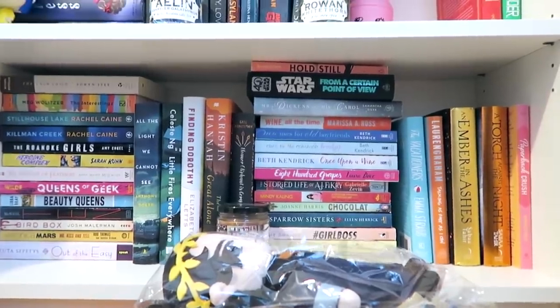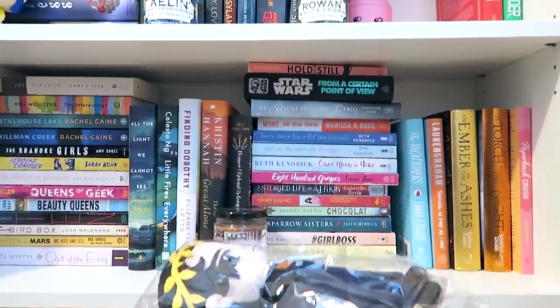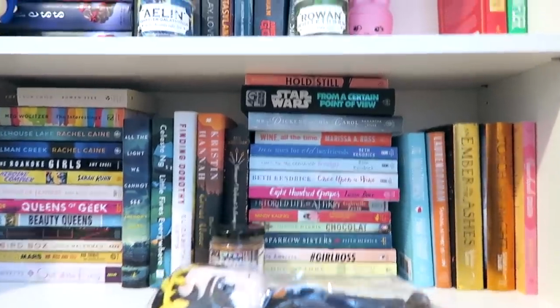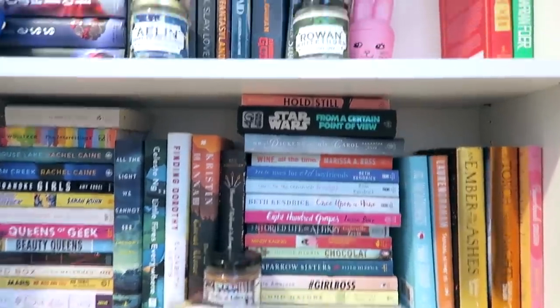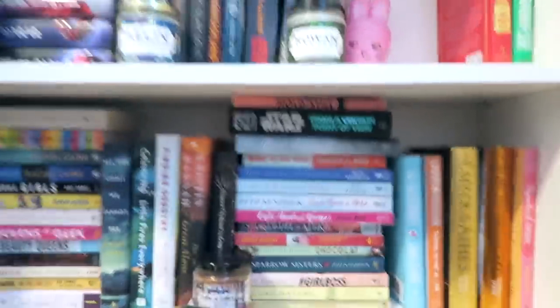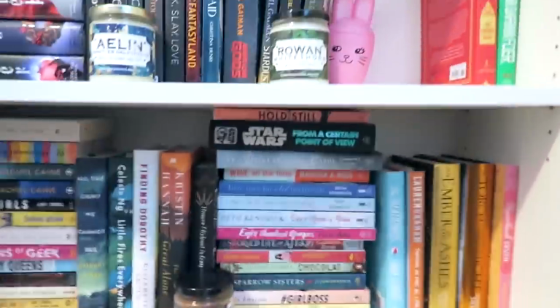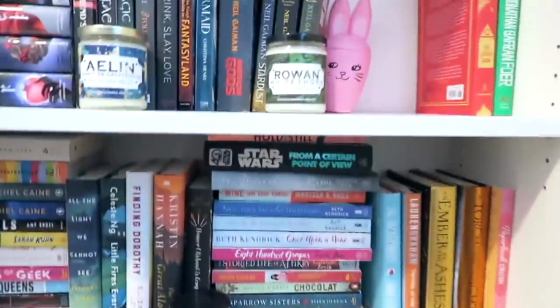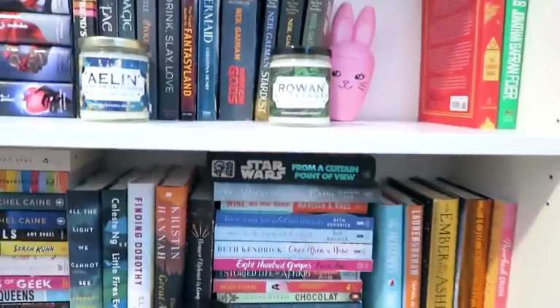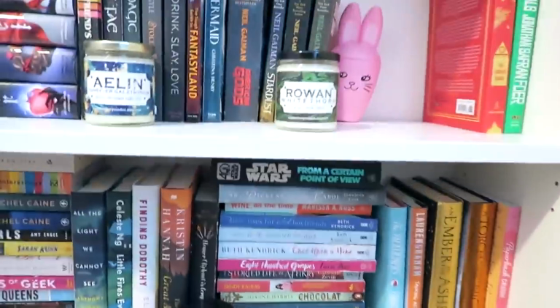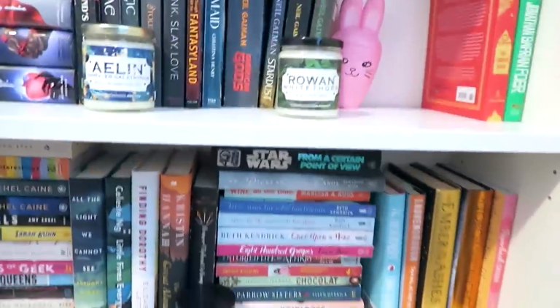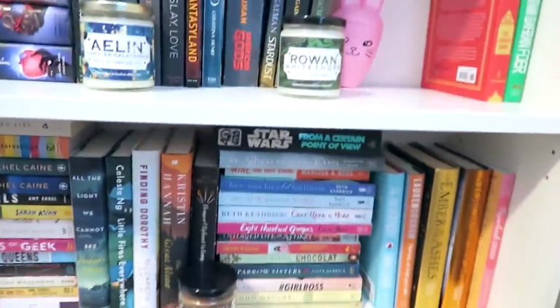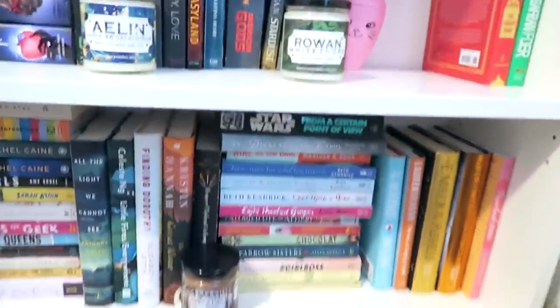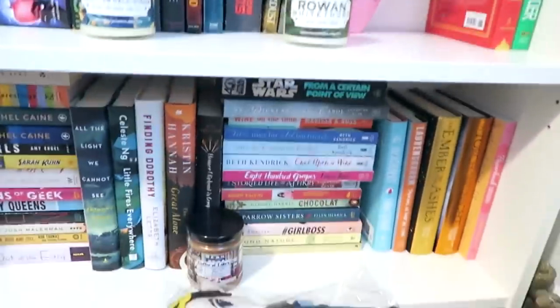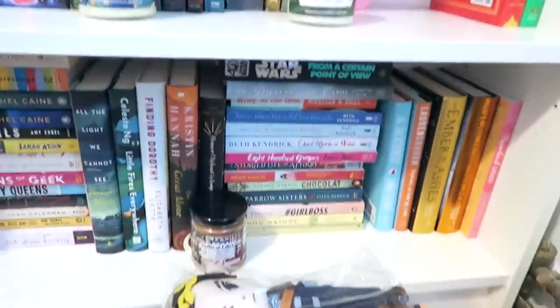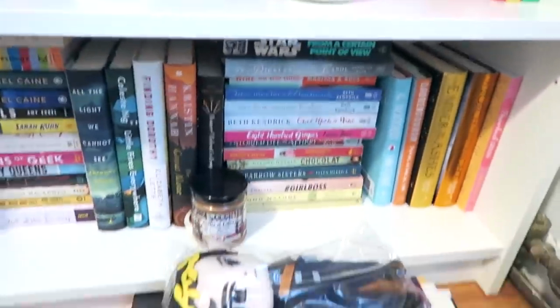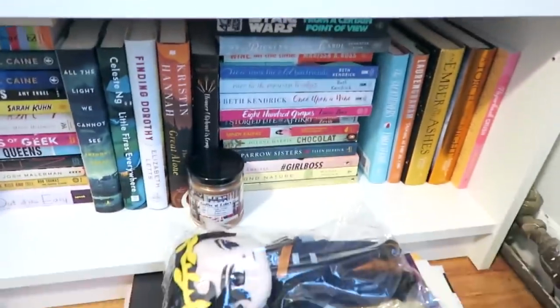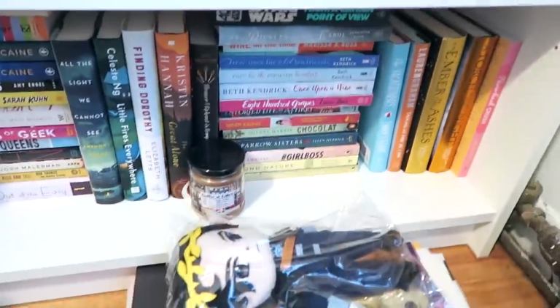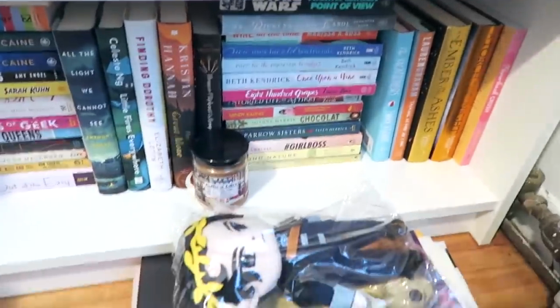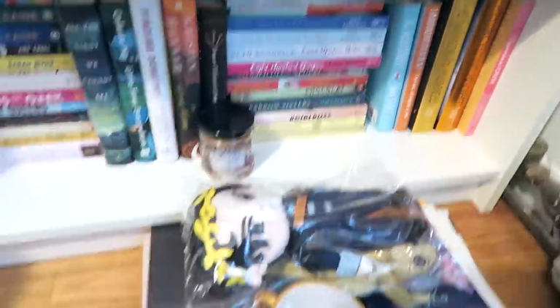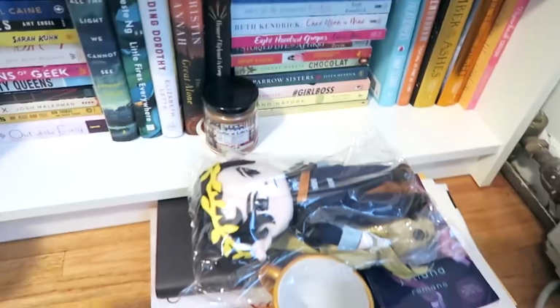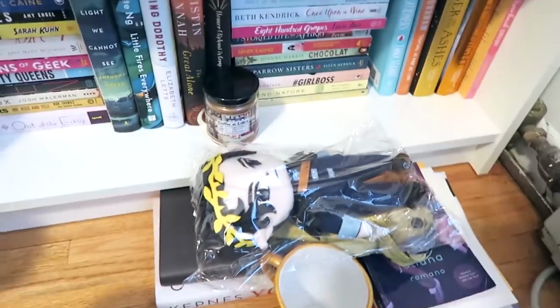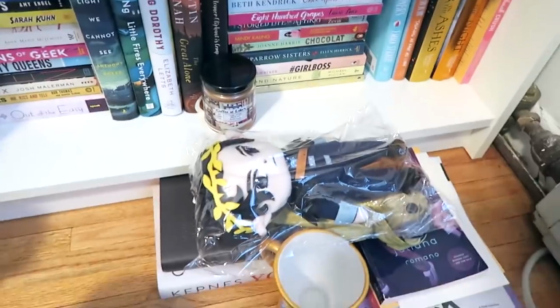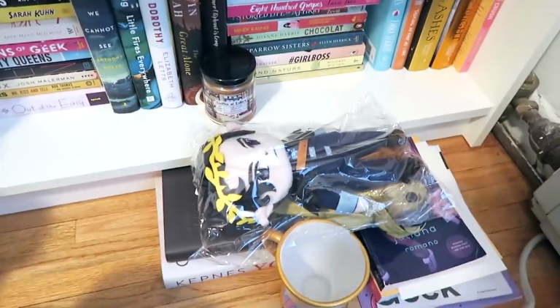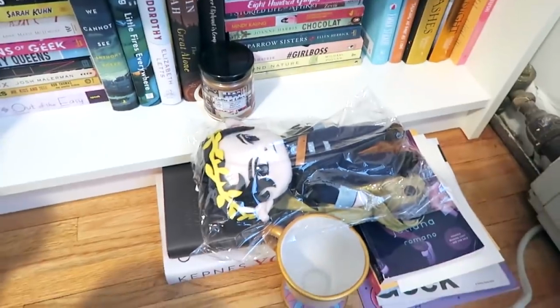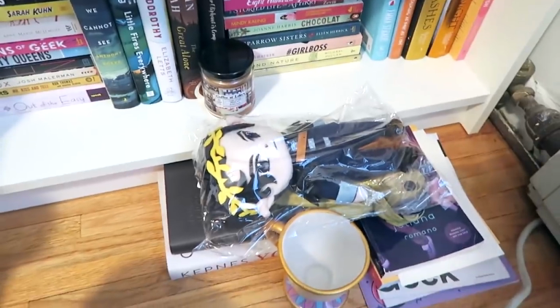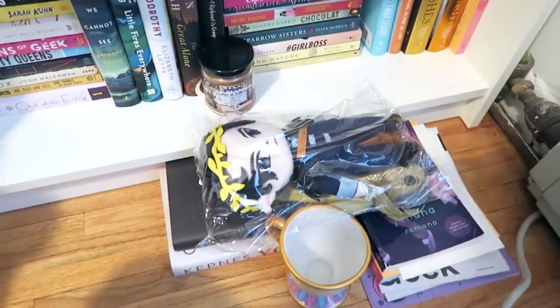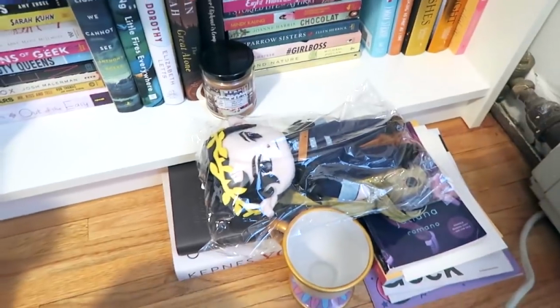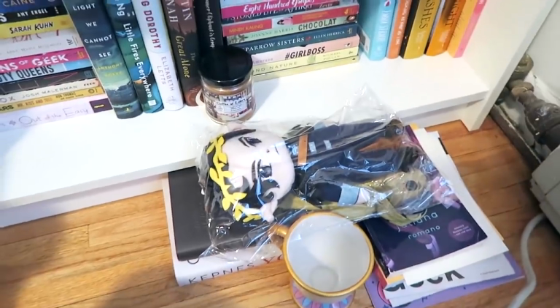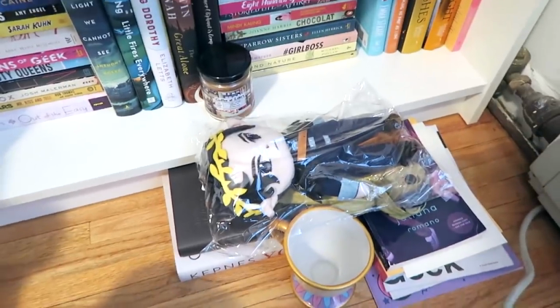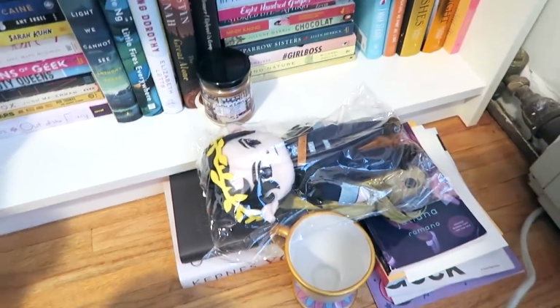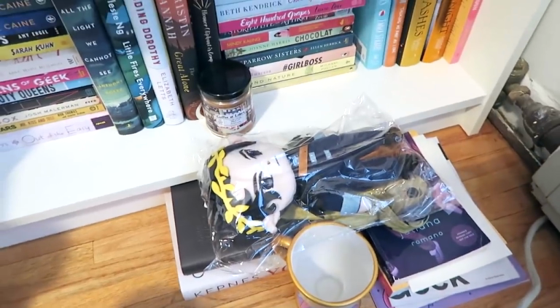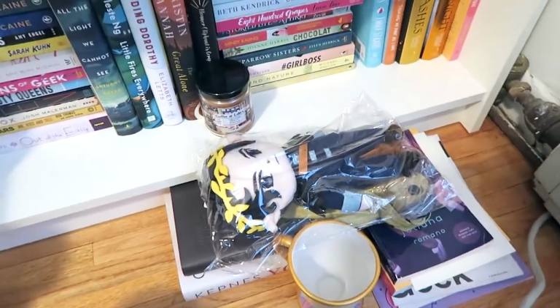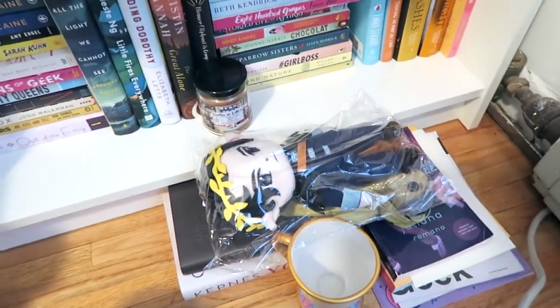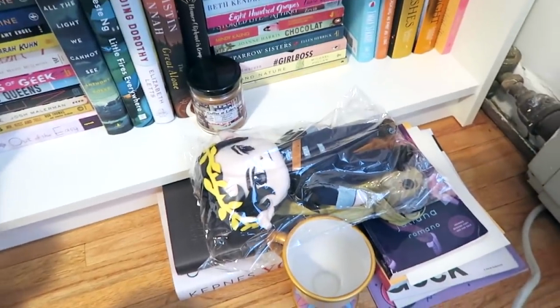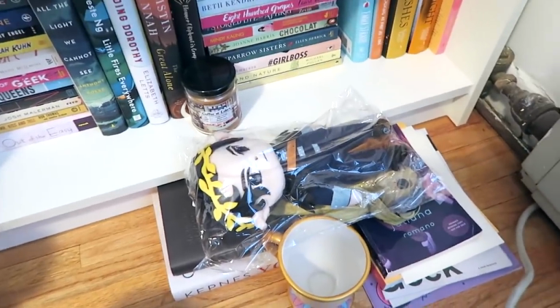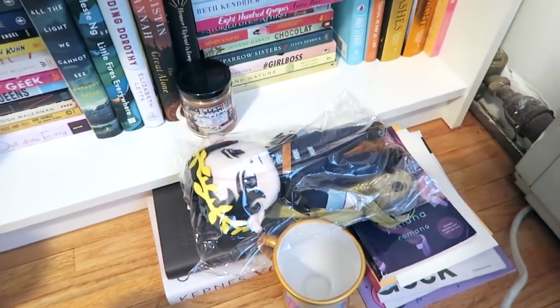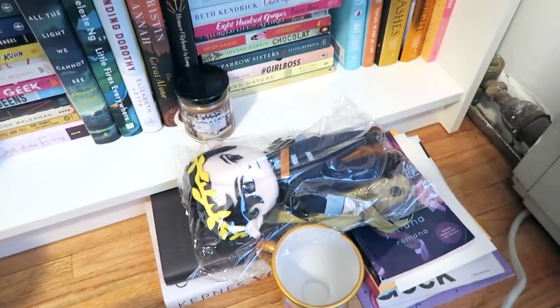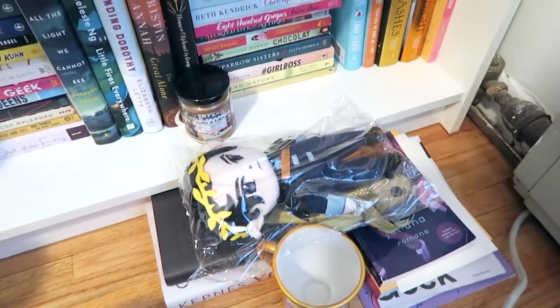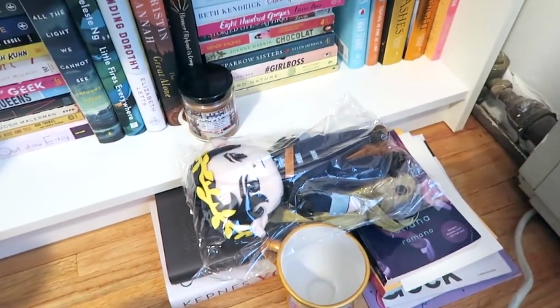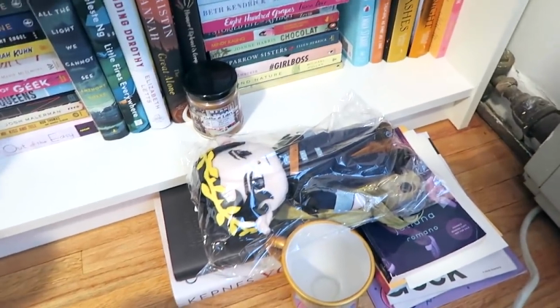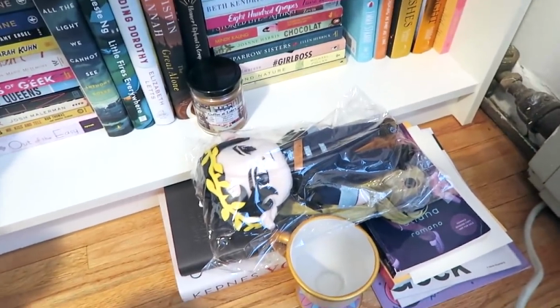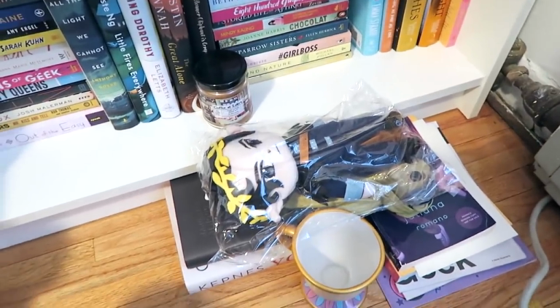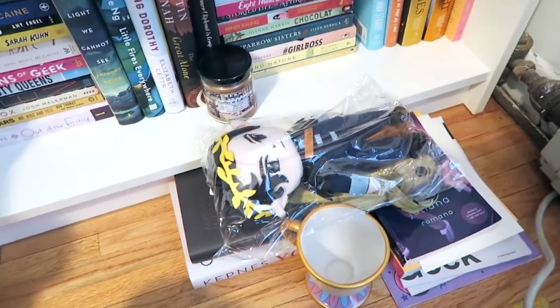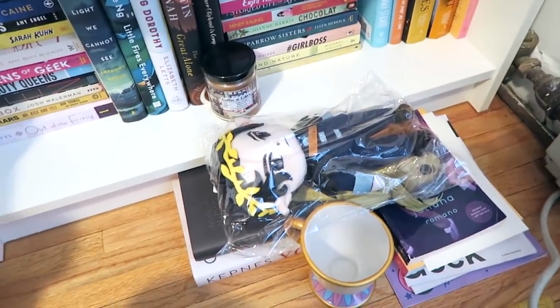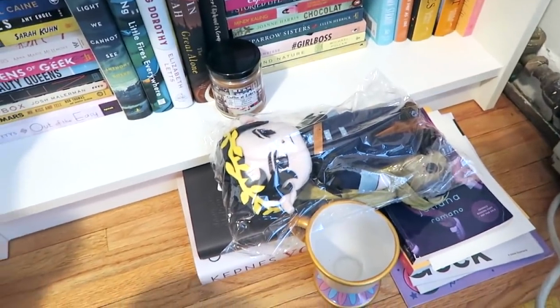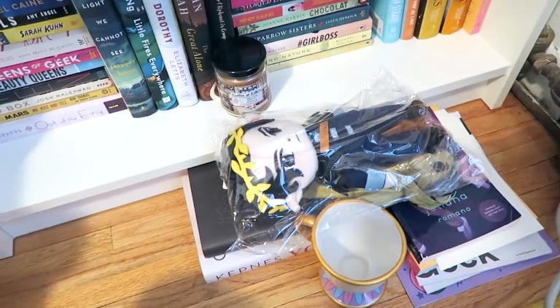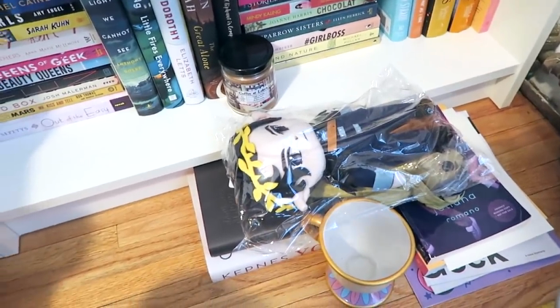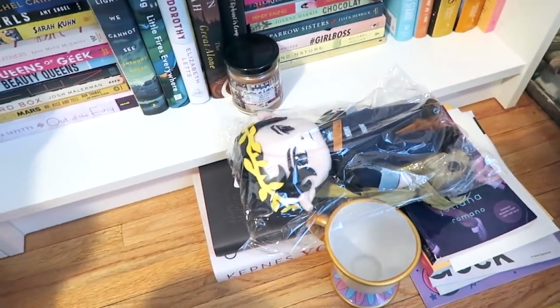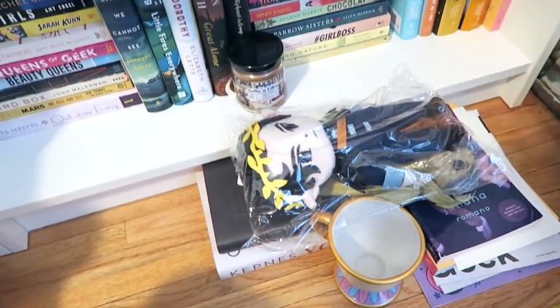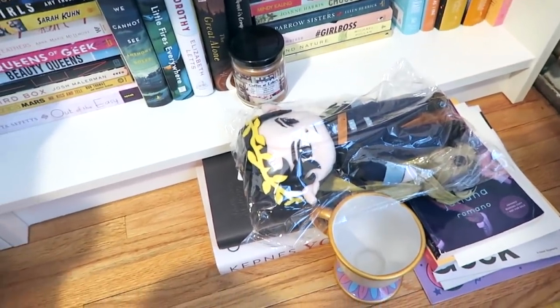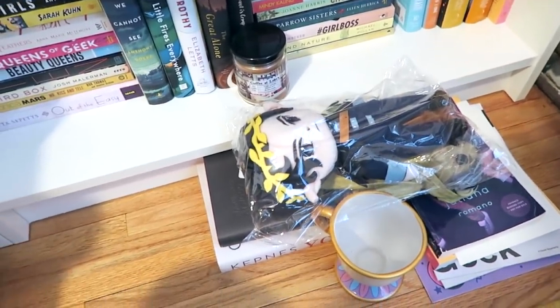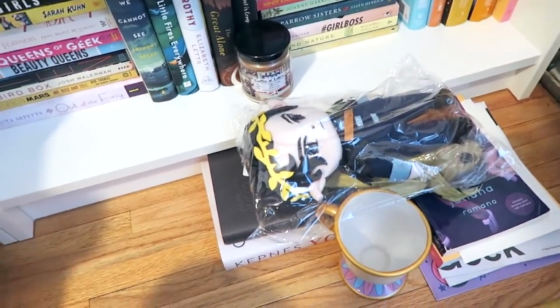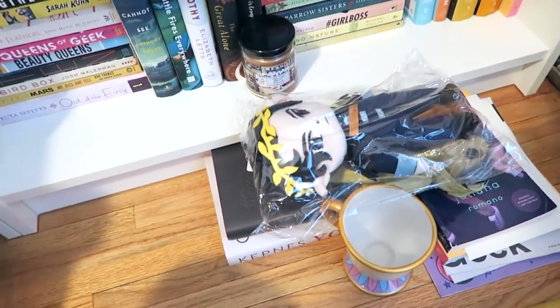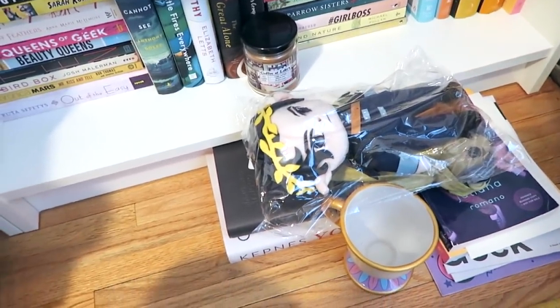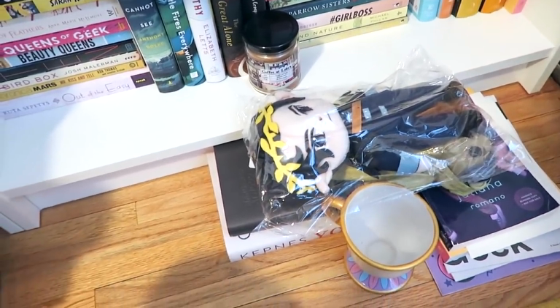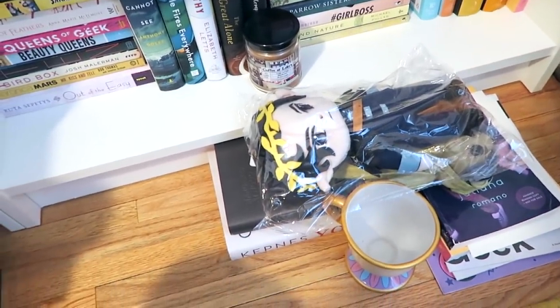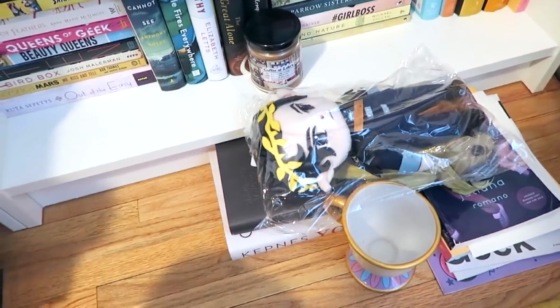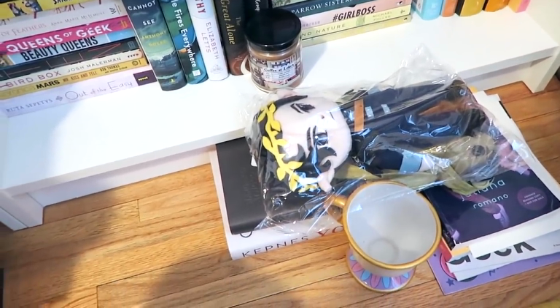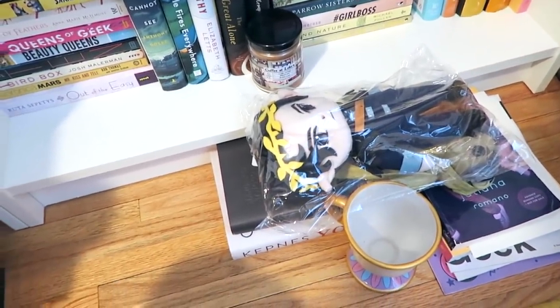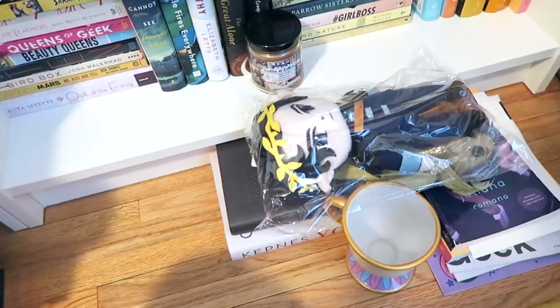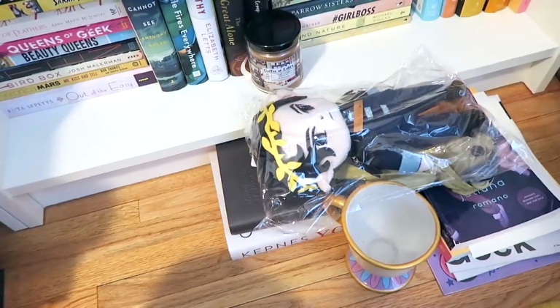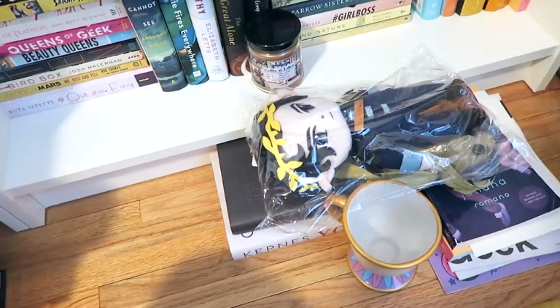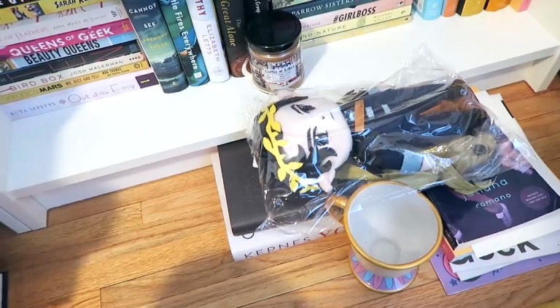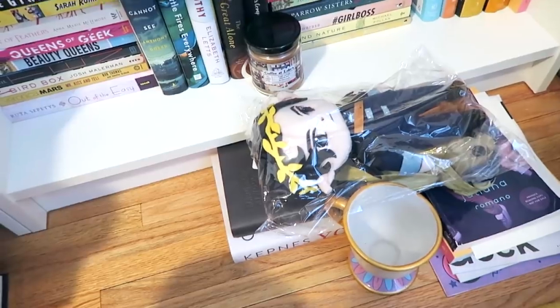And if you look down there, I've also got some stuff on the floor, like this card and plush that I got in one of the many book boxes that I ordered.